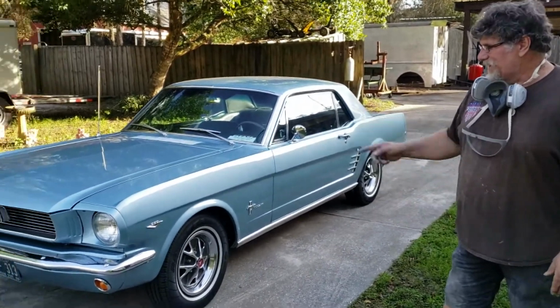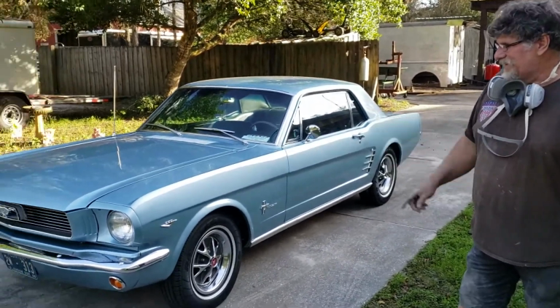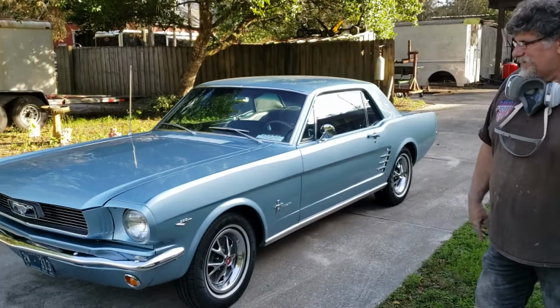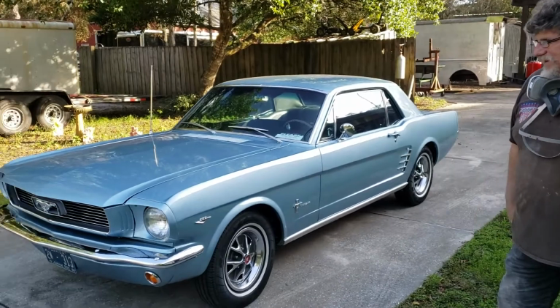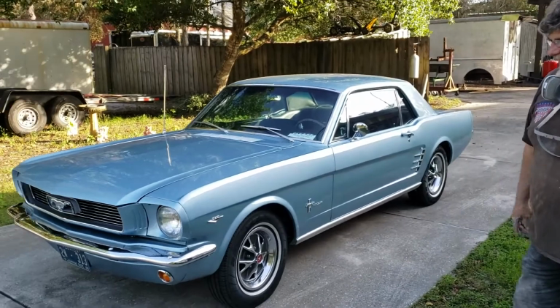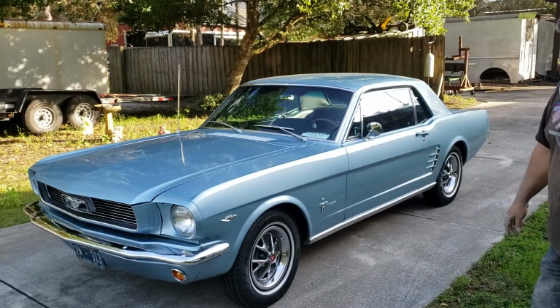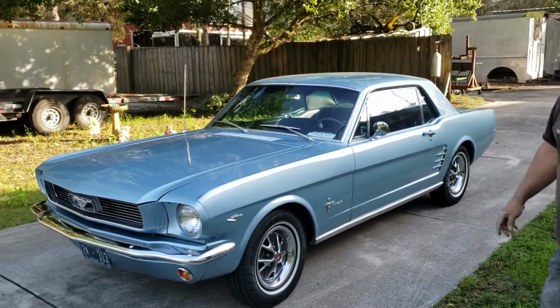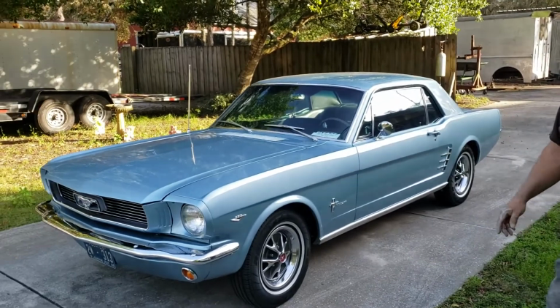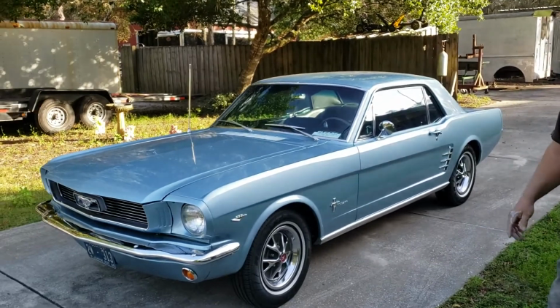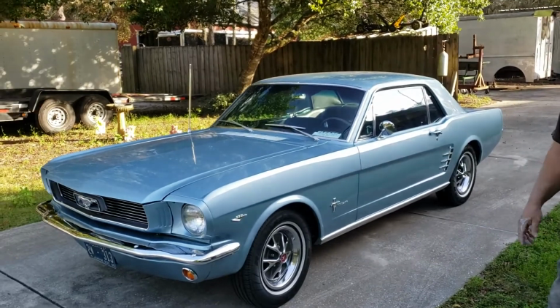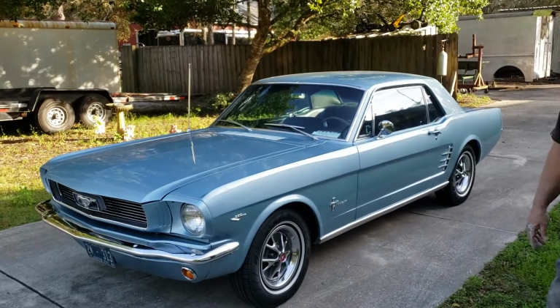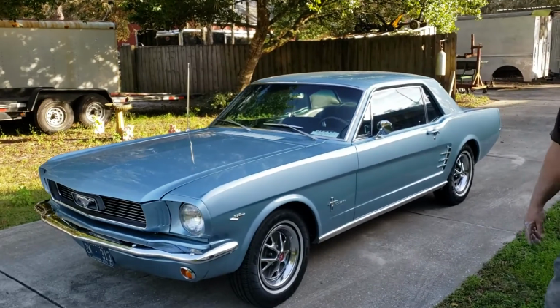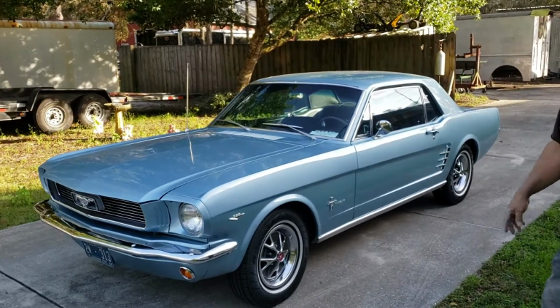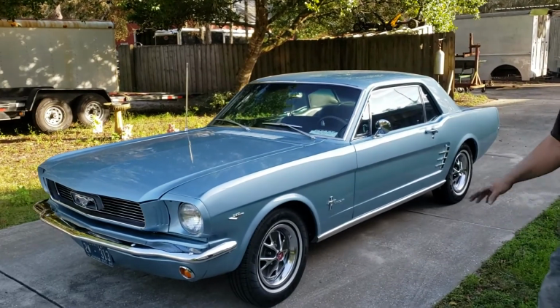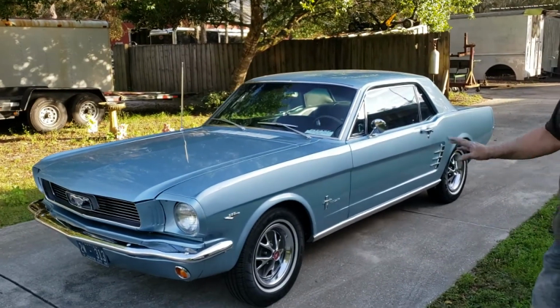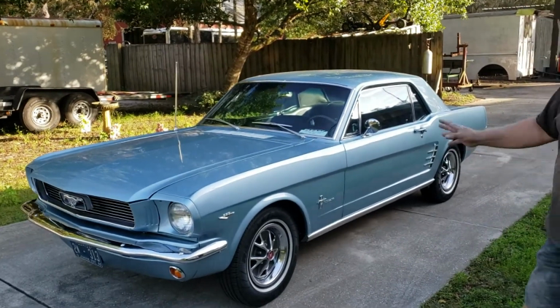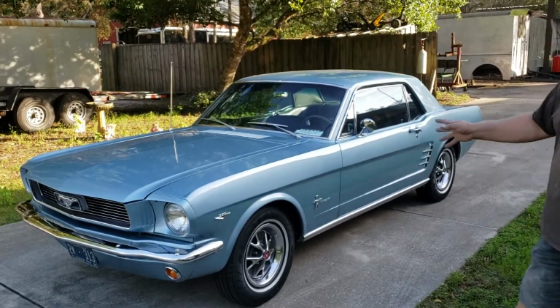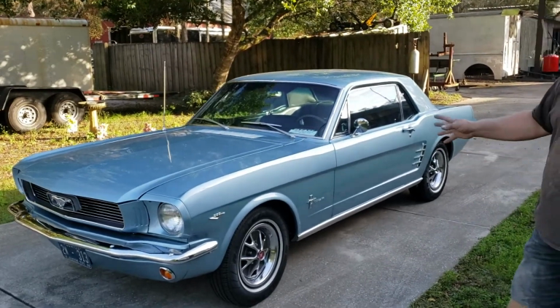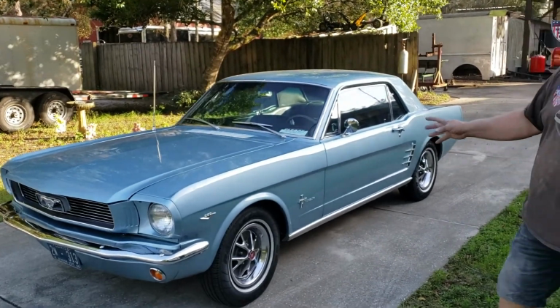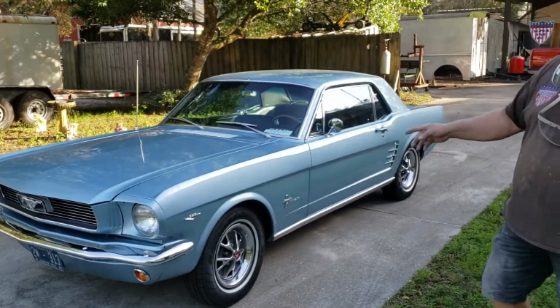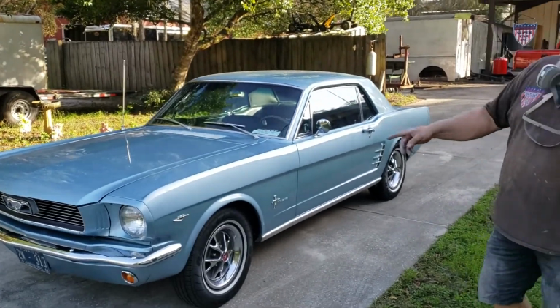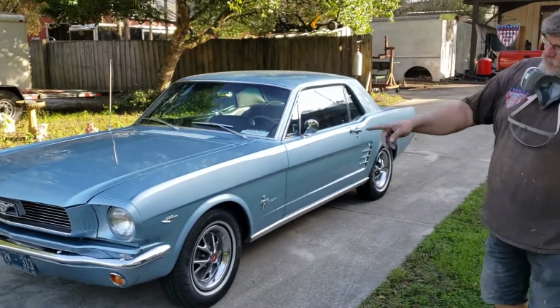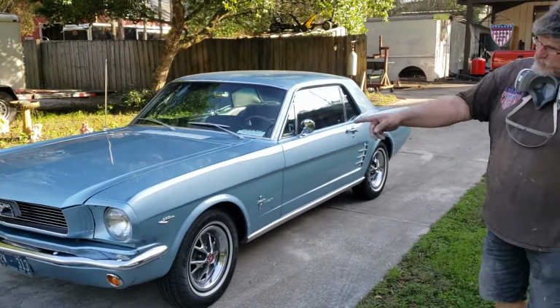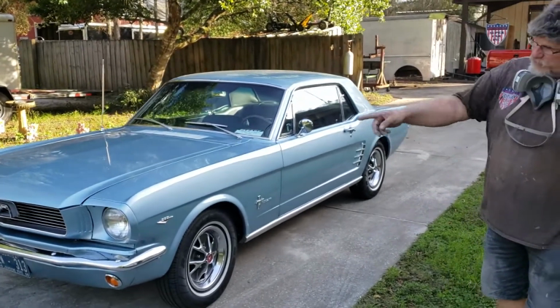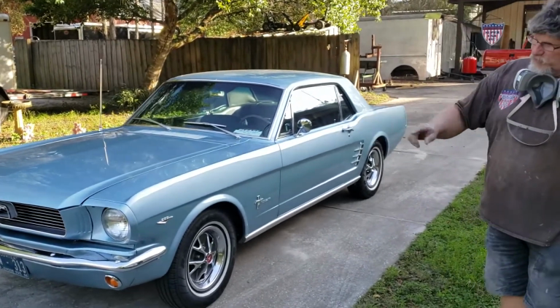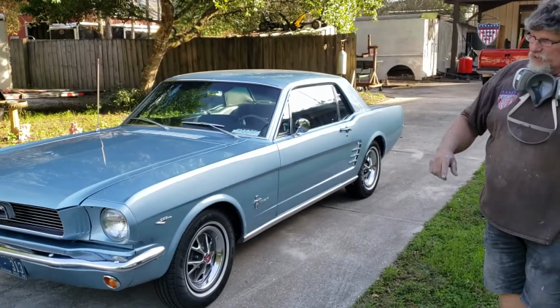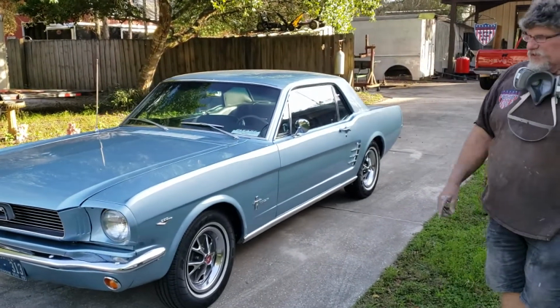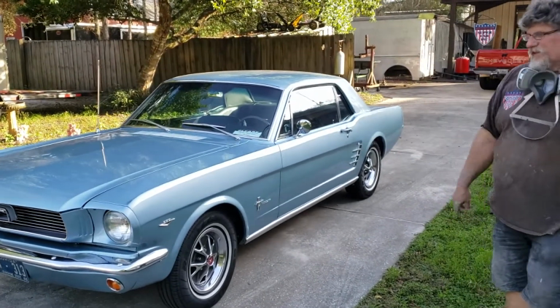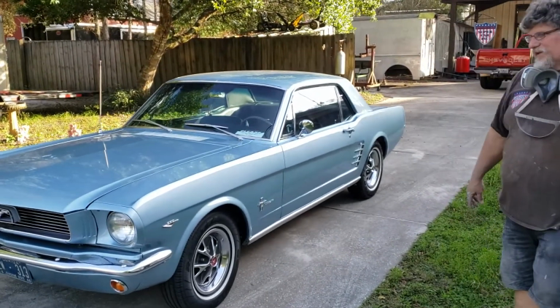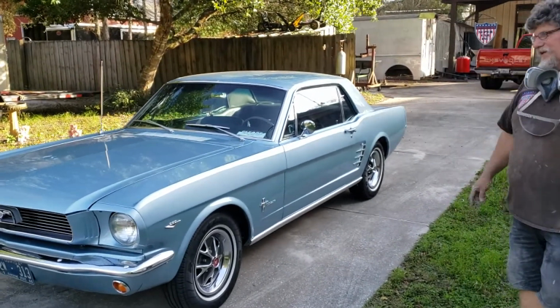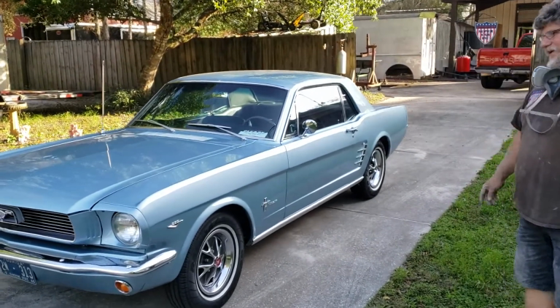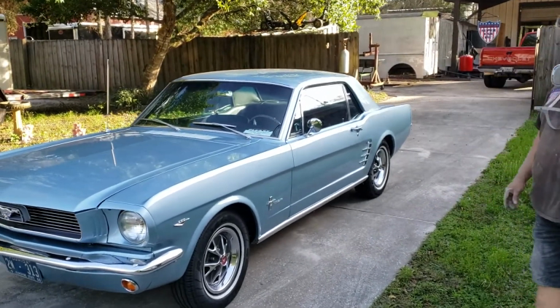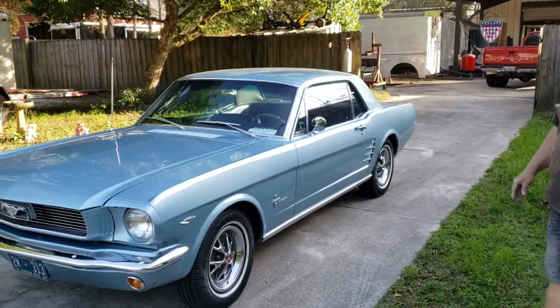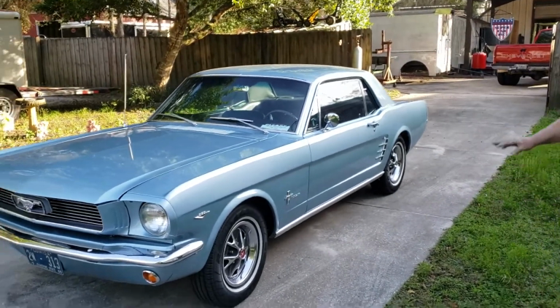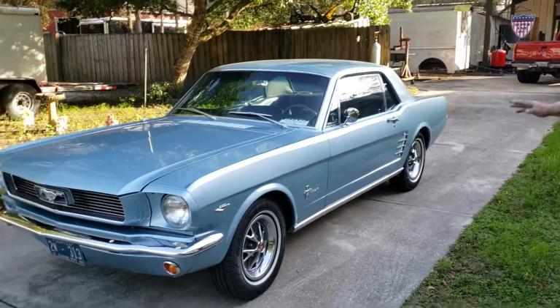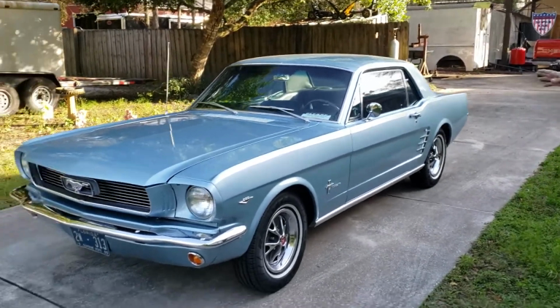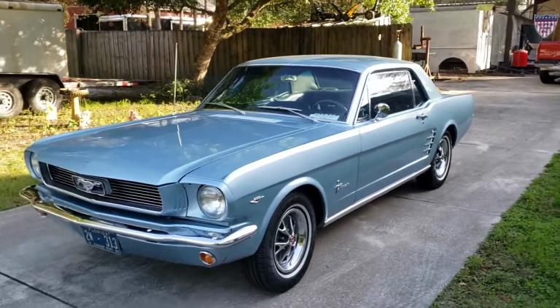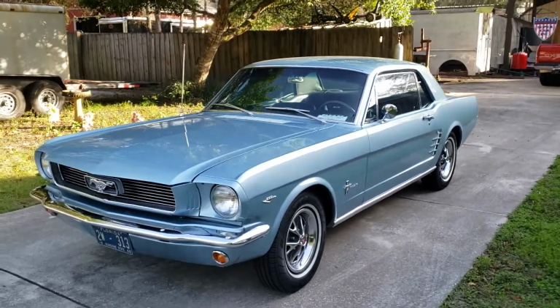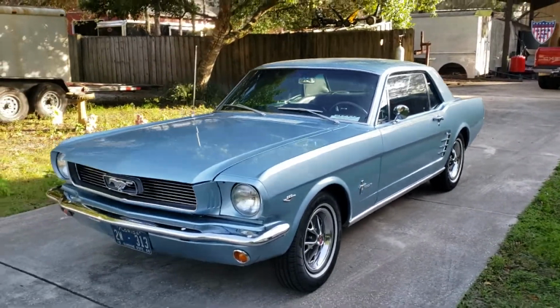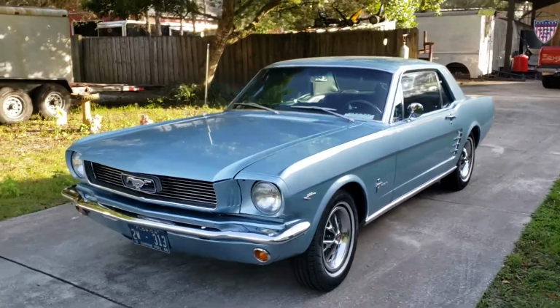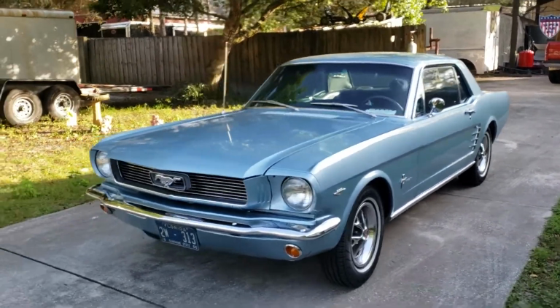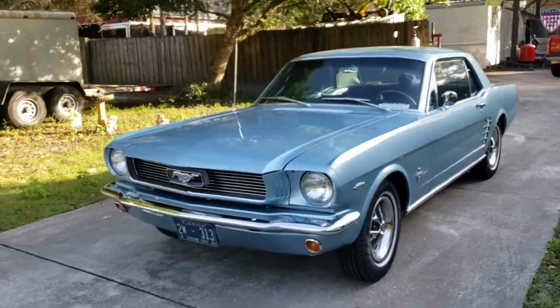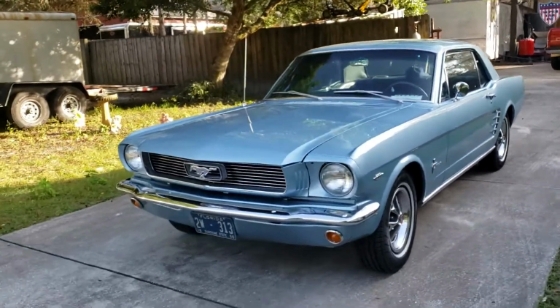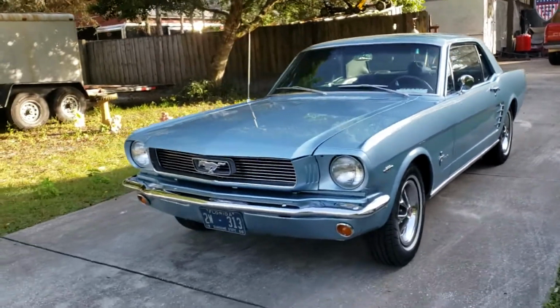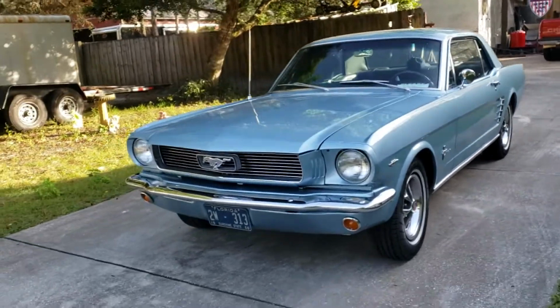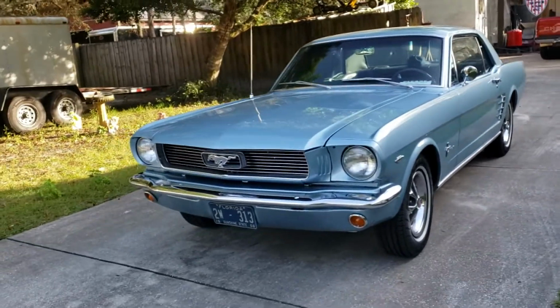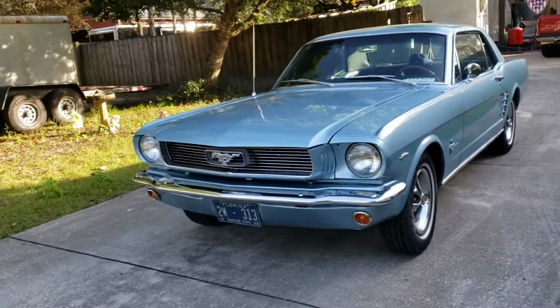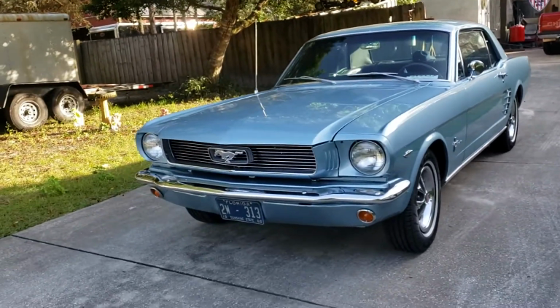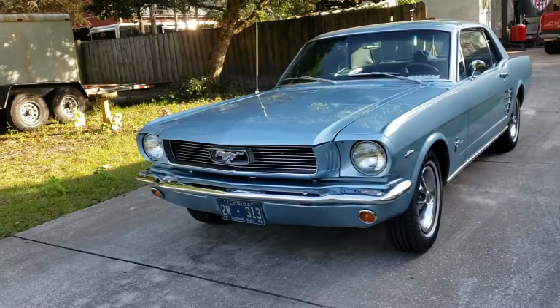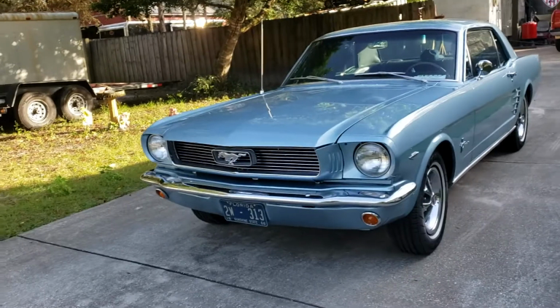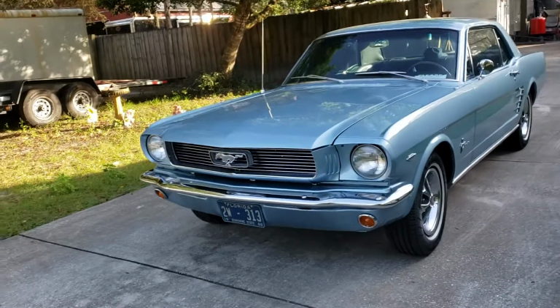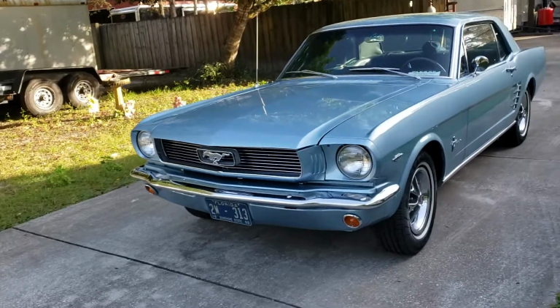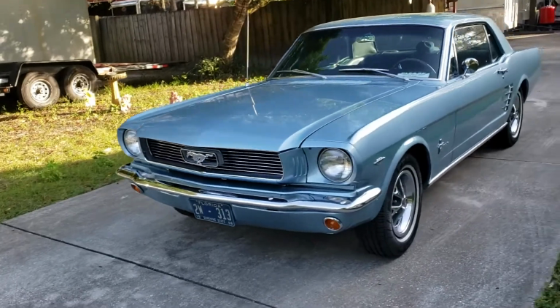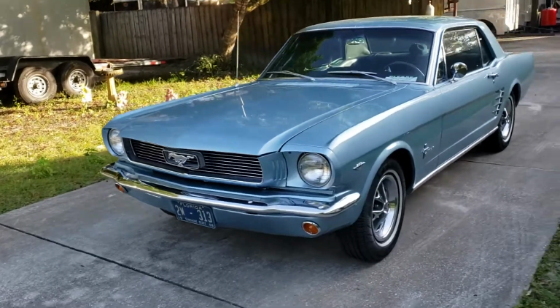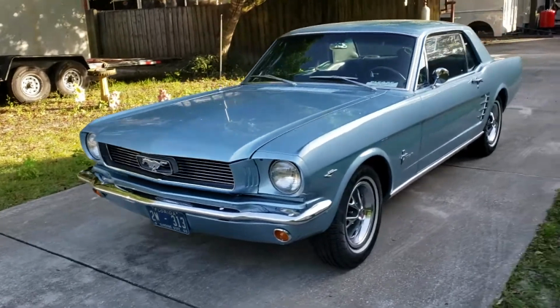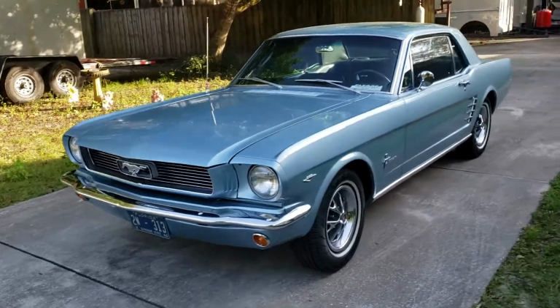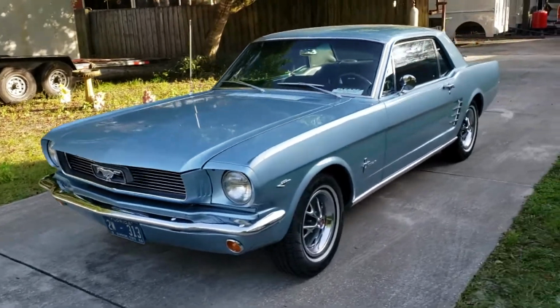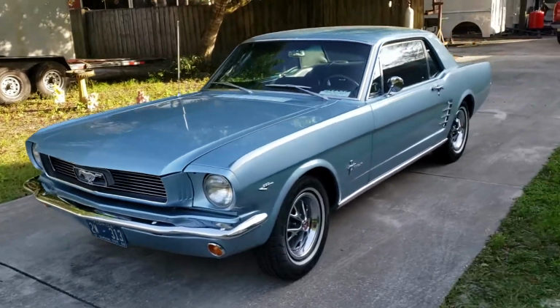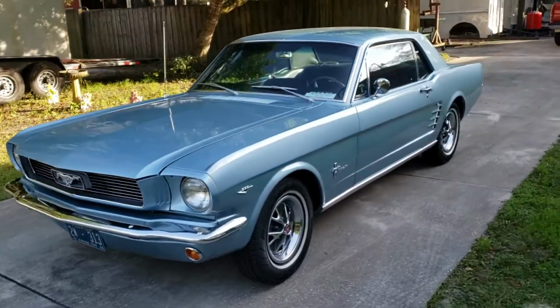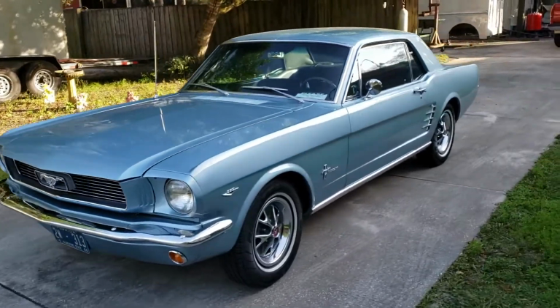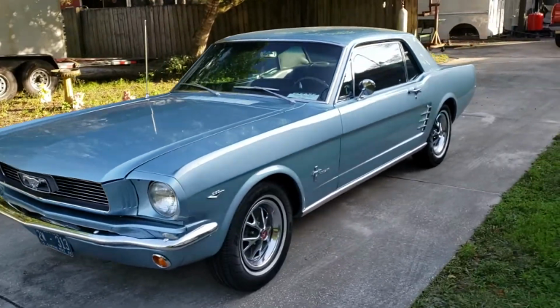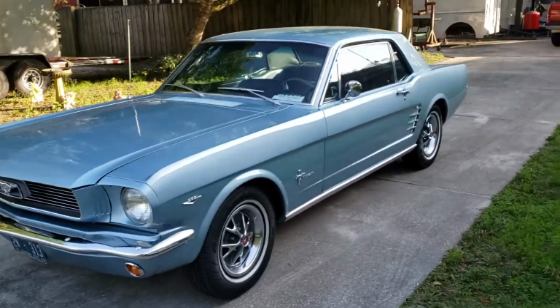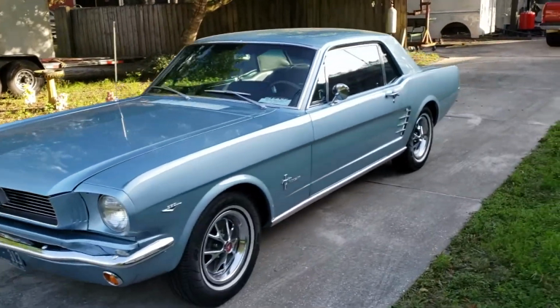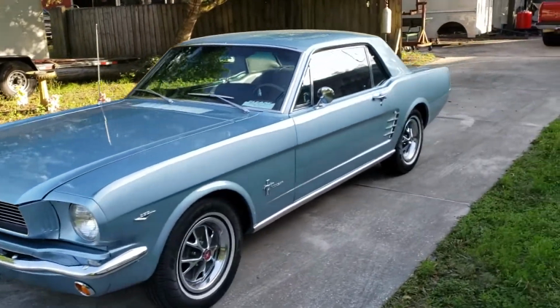Got Hal's car in, did a little service work, put a new grill in it. A few little odds and ends, nothing major, just mostly service work.